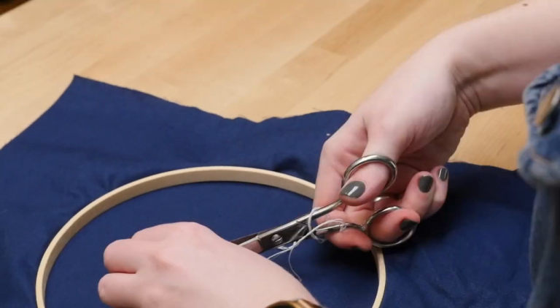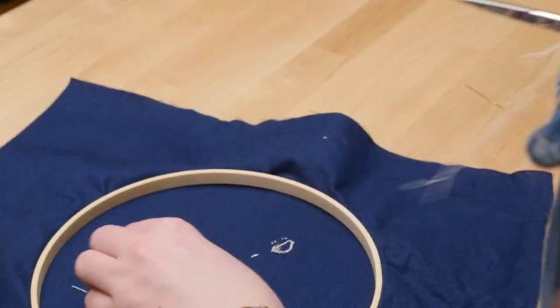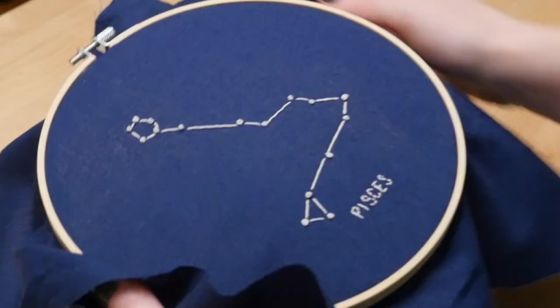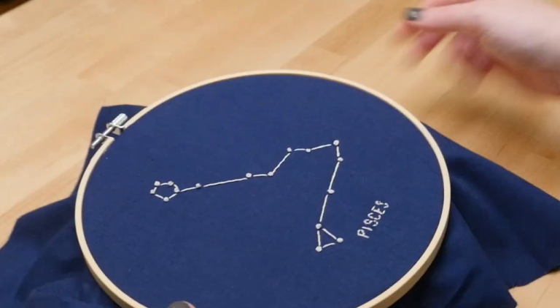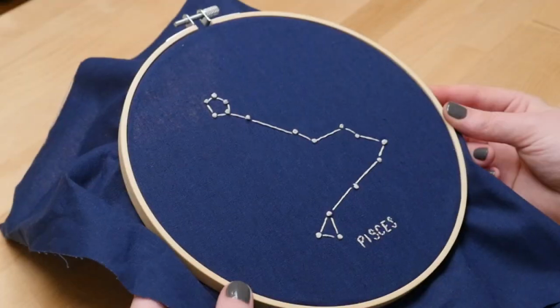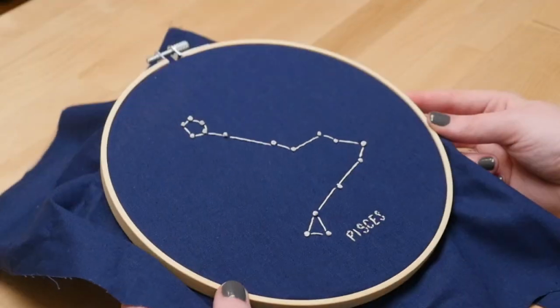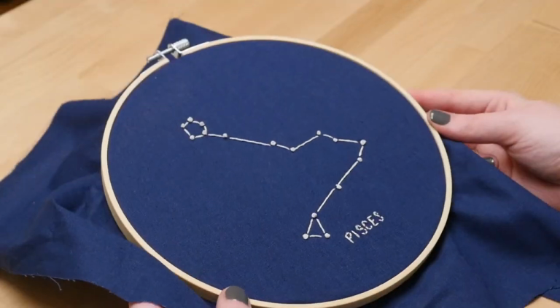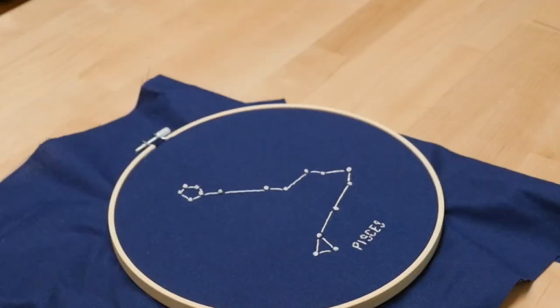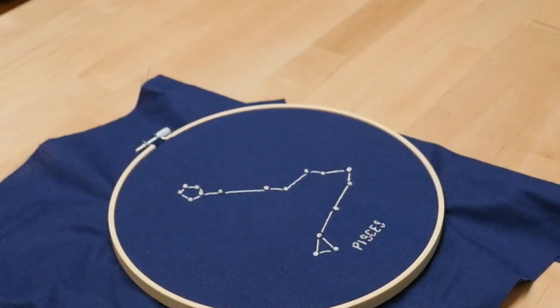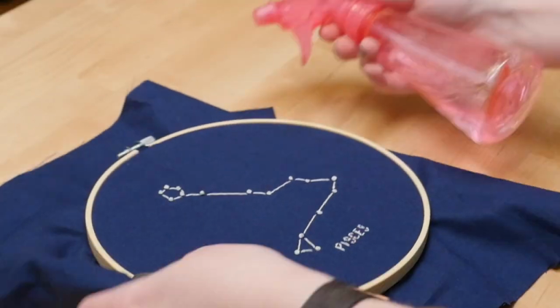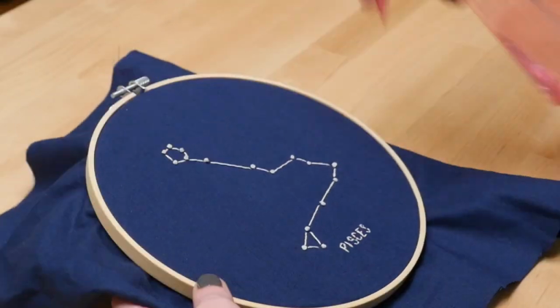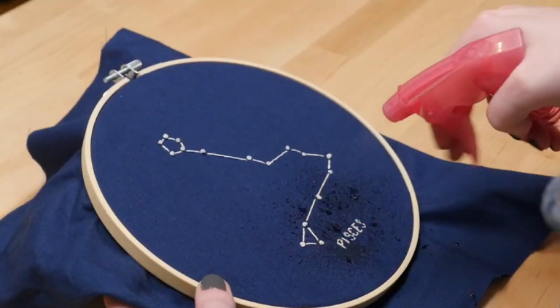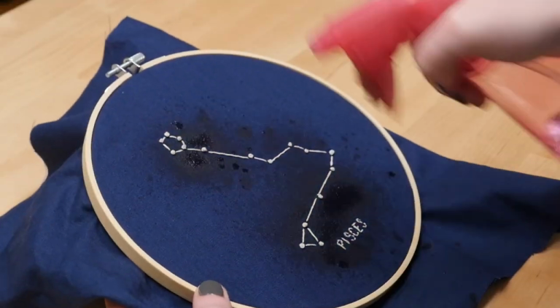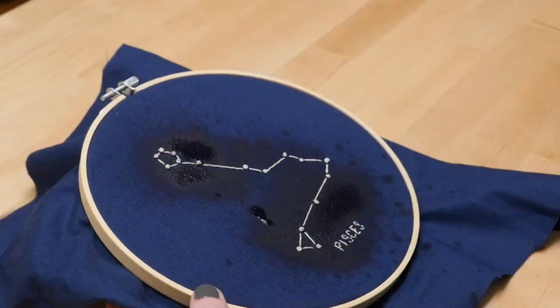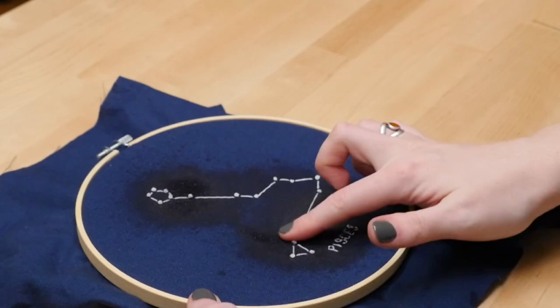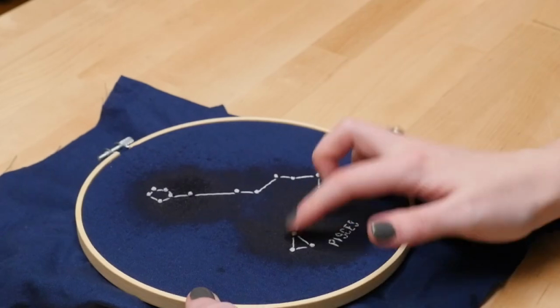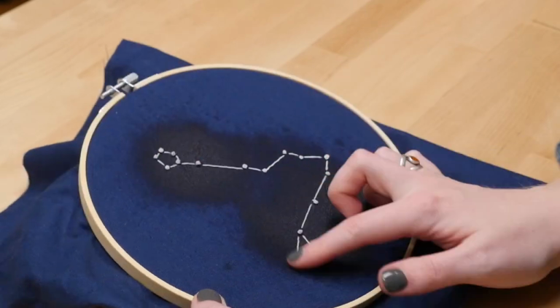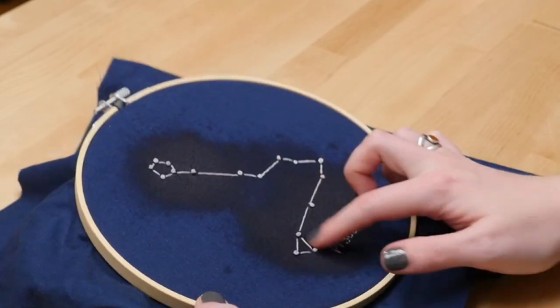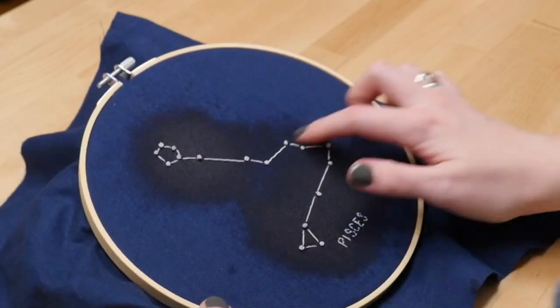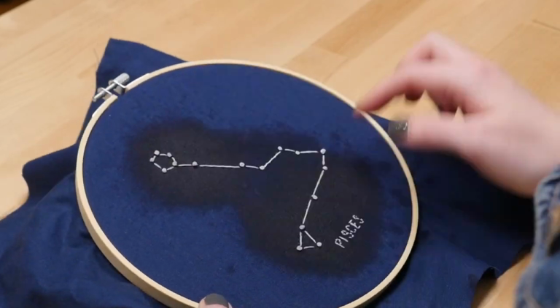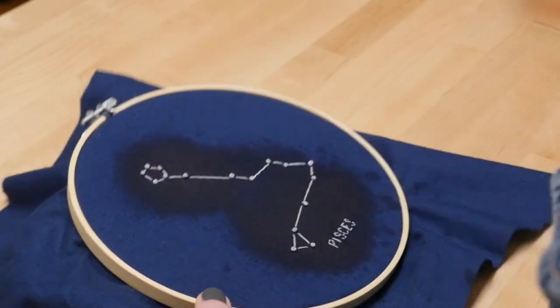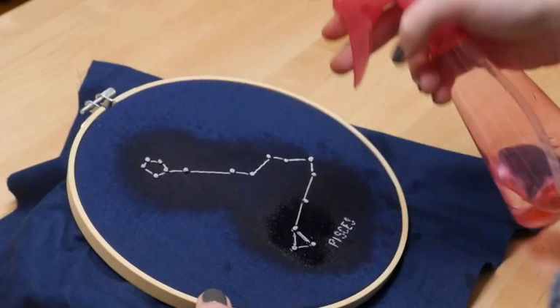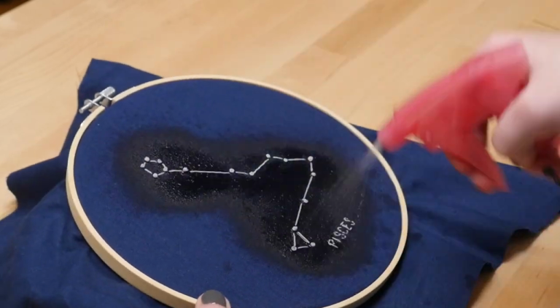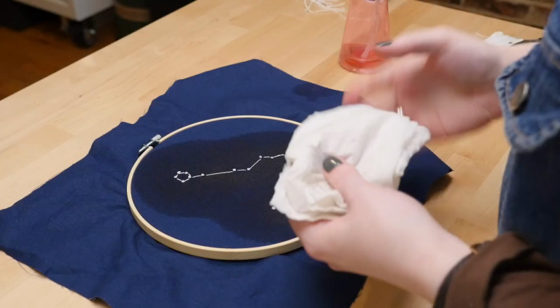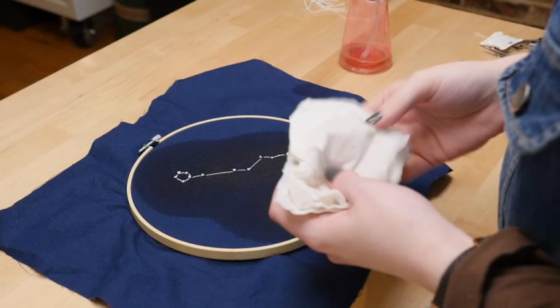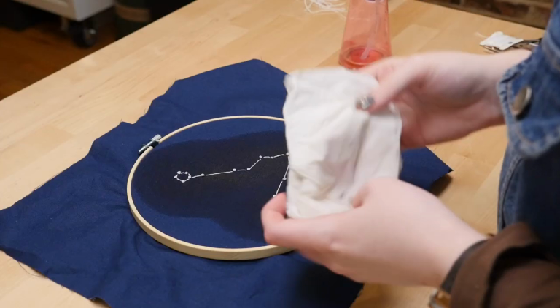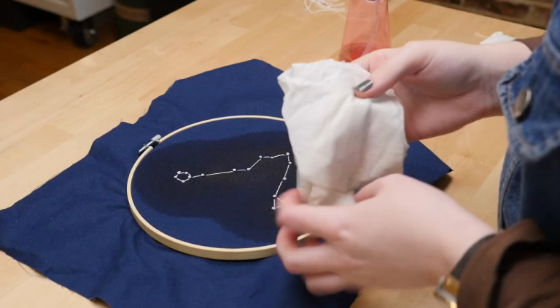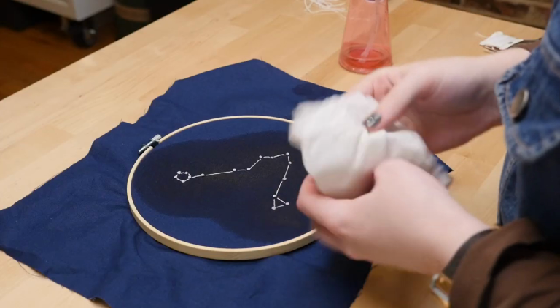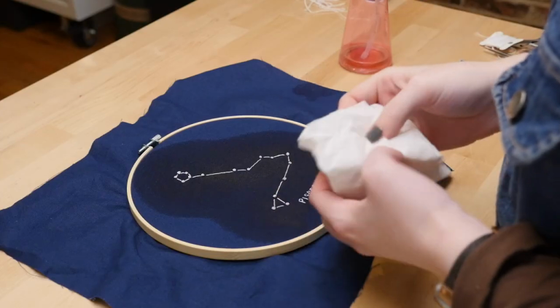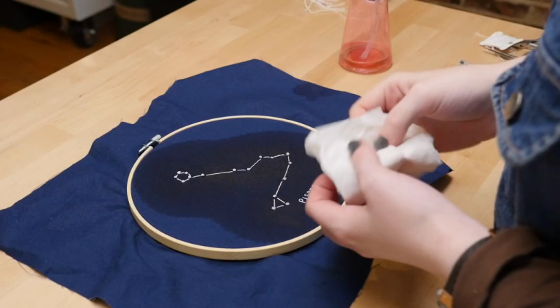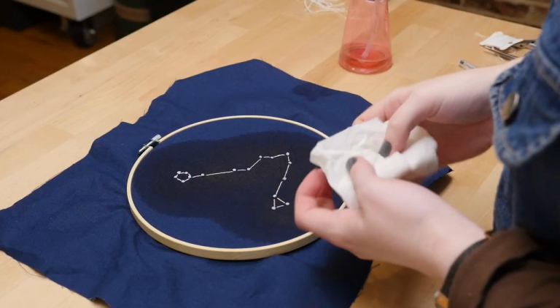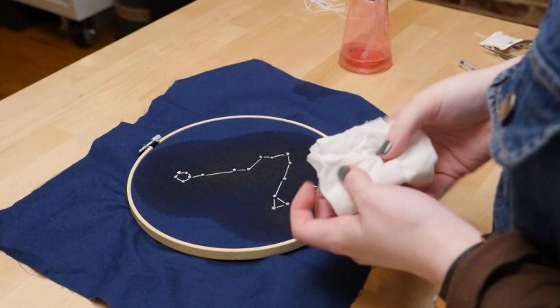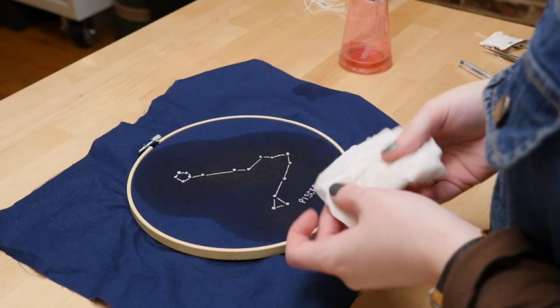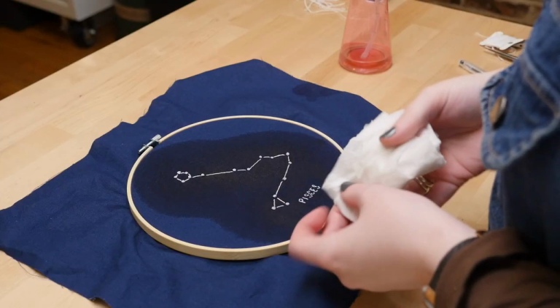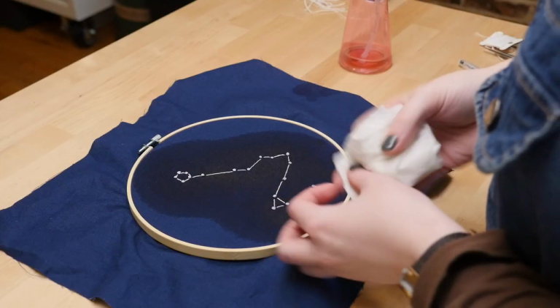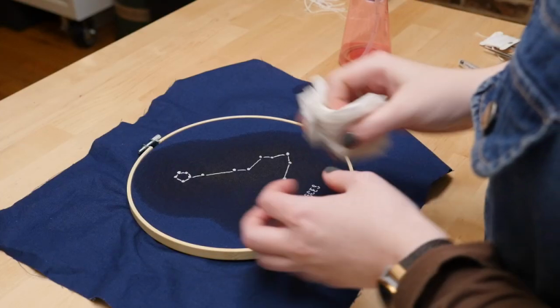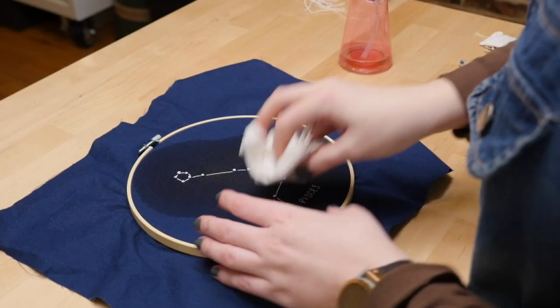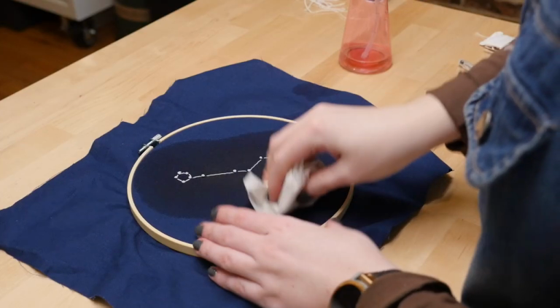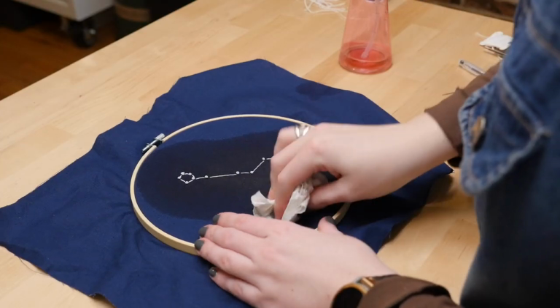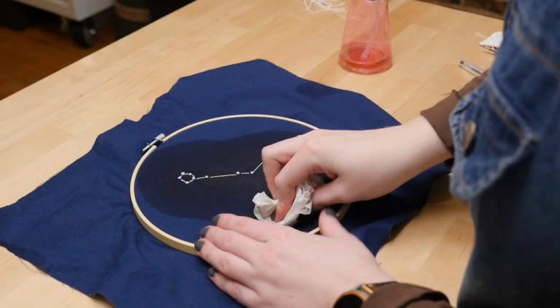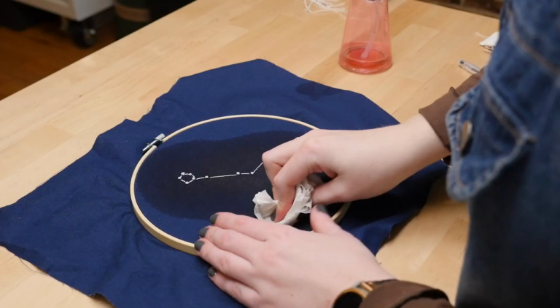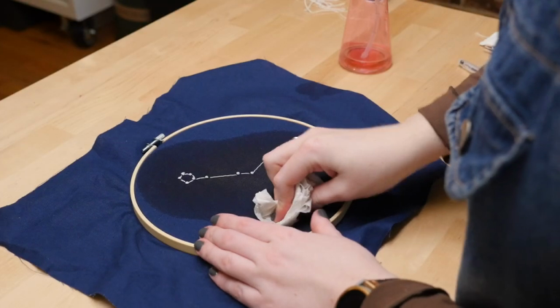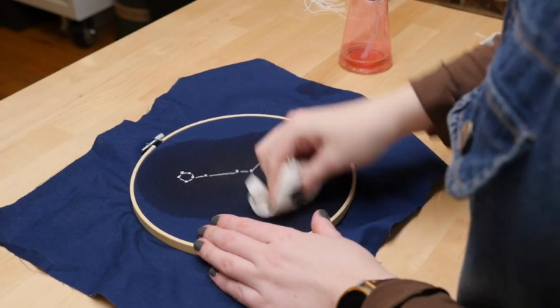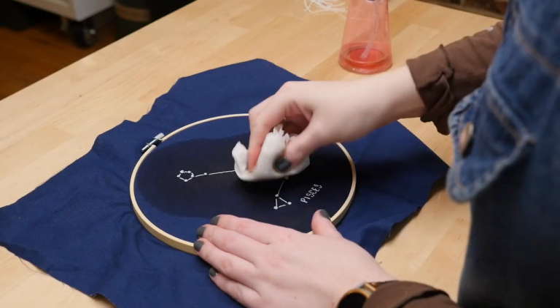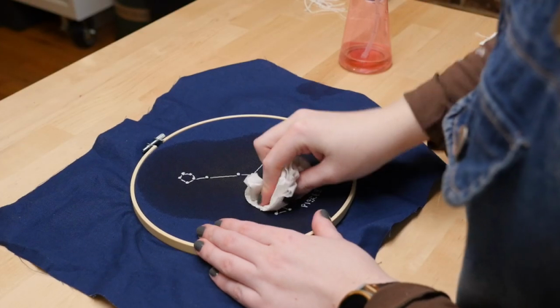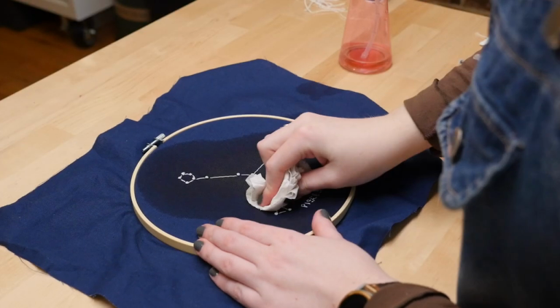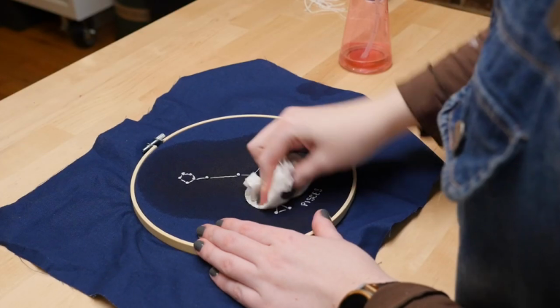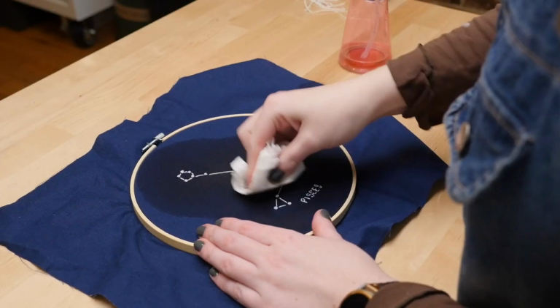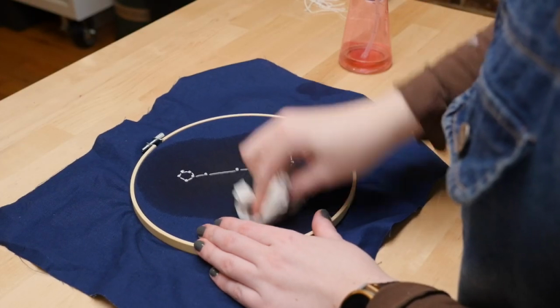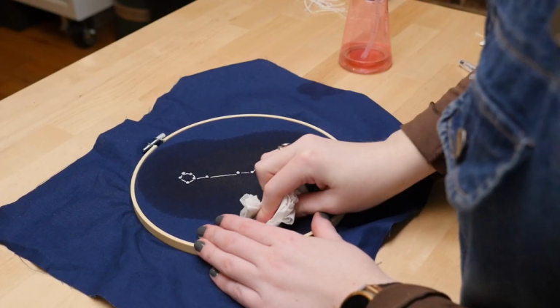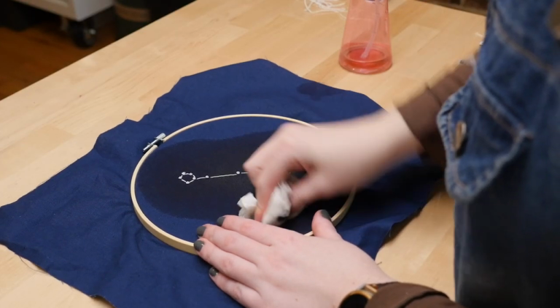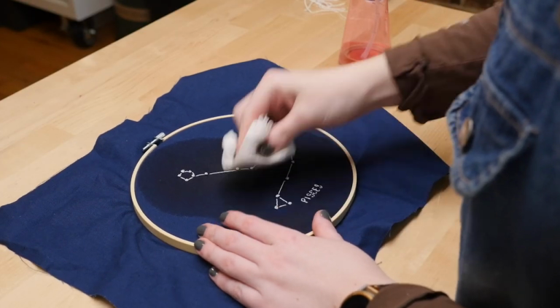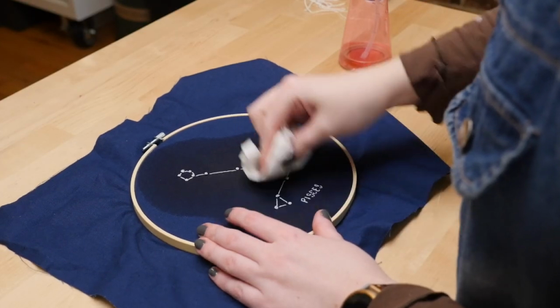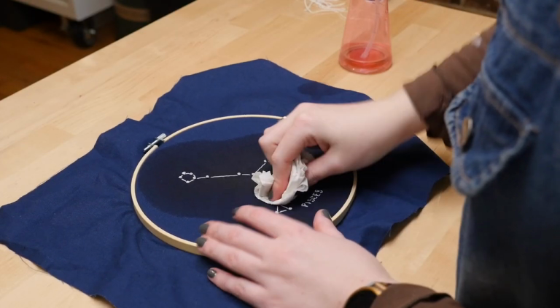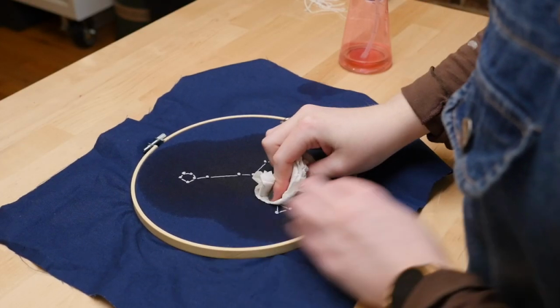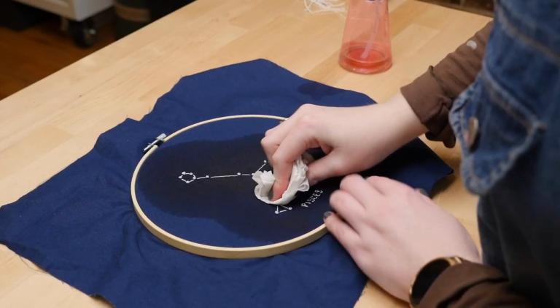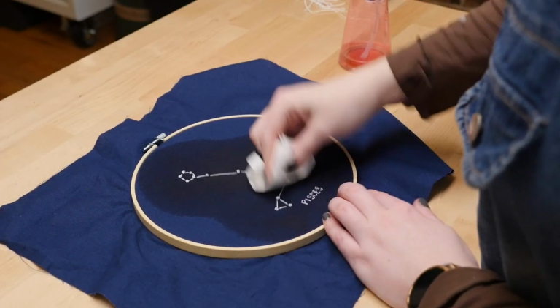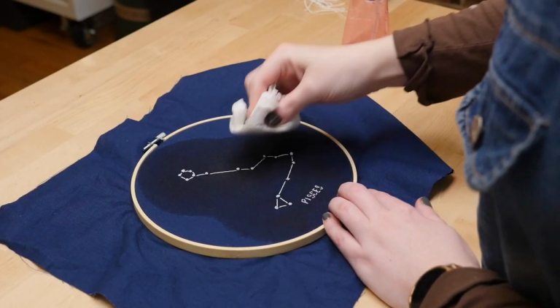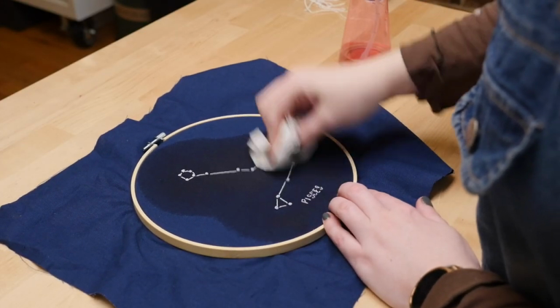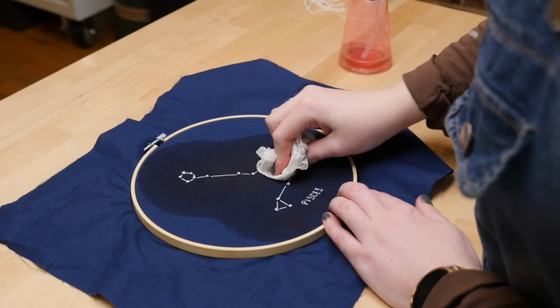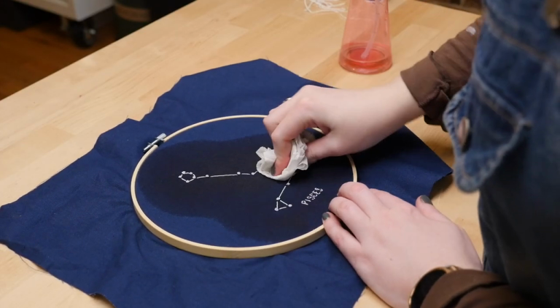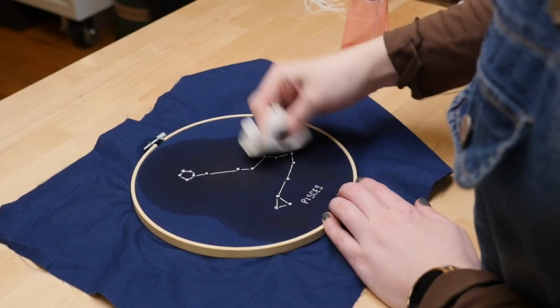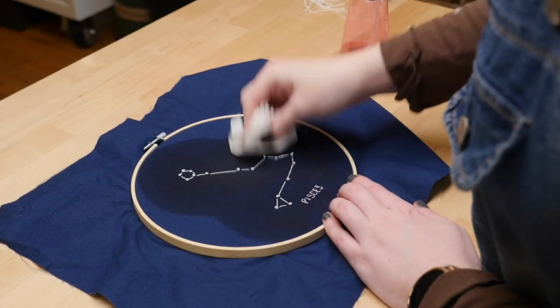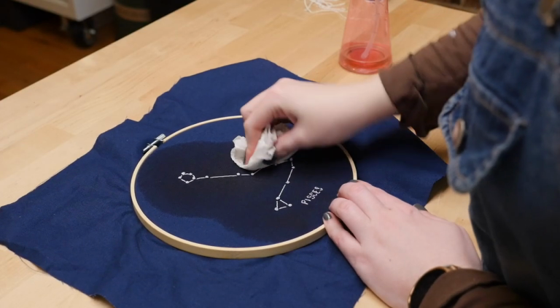Then I sprayed the whole thing down with water and used a paper towel to lift away the water-soluble pen marks.